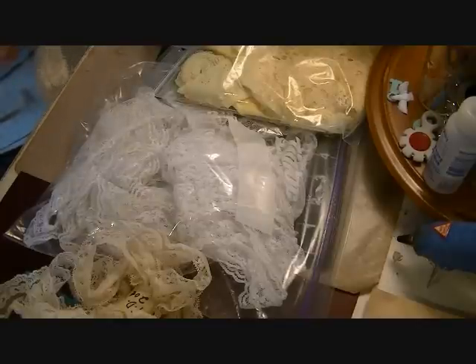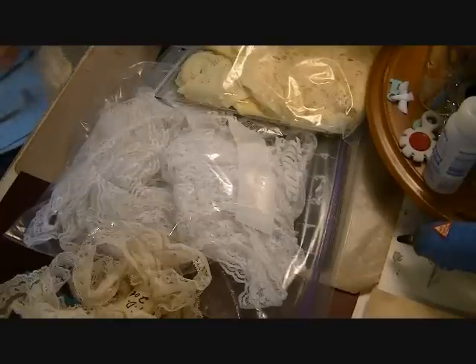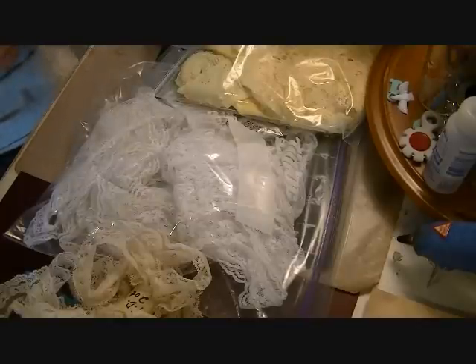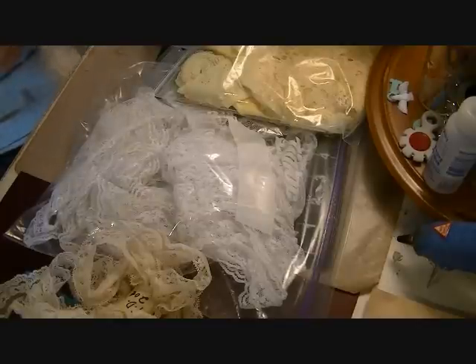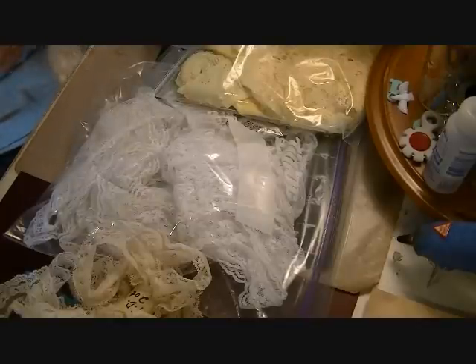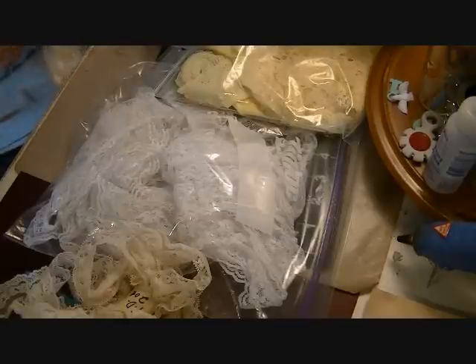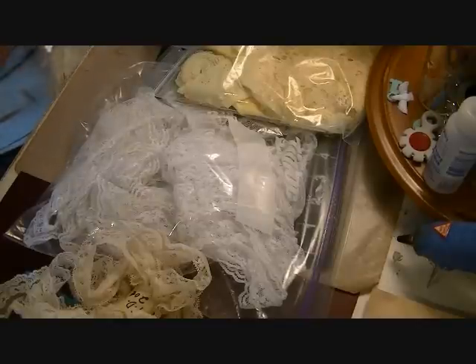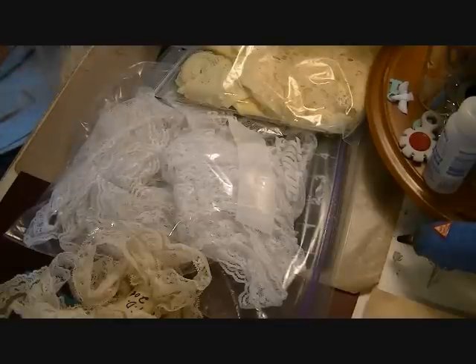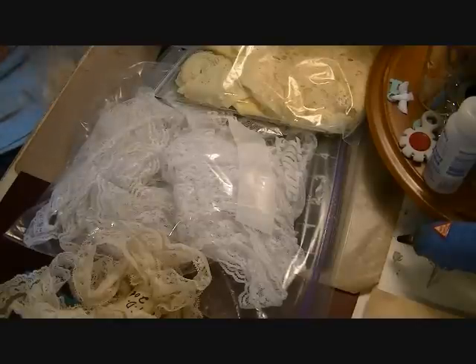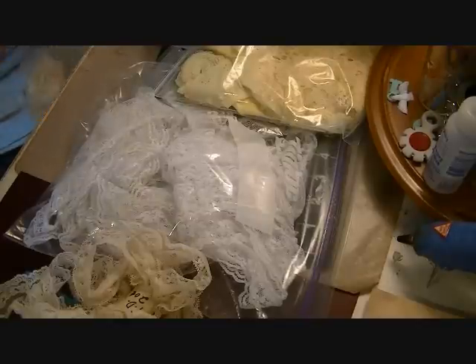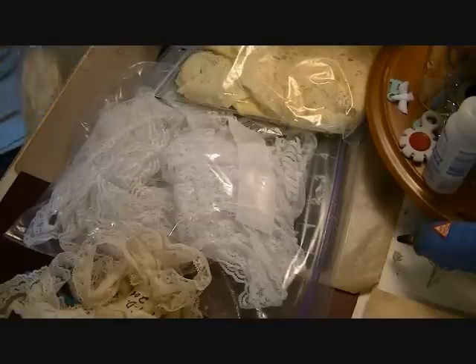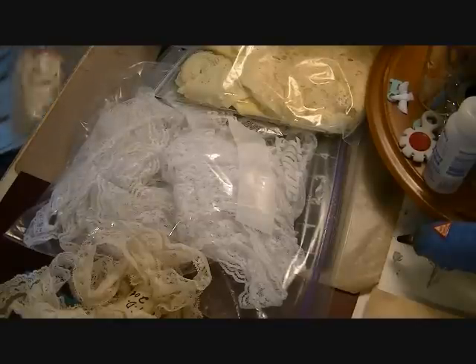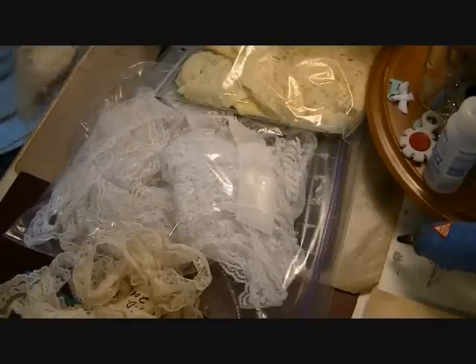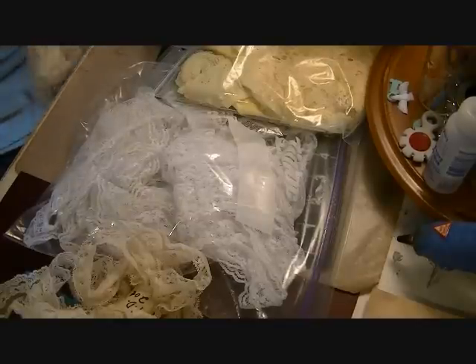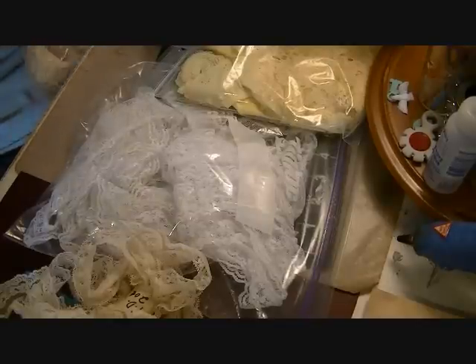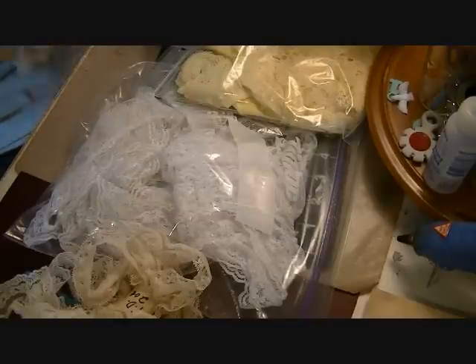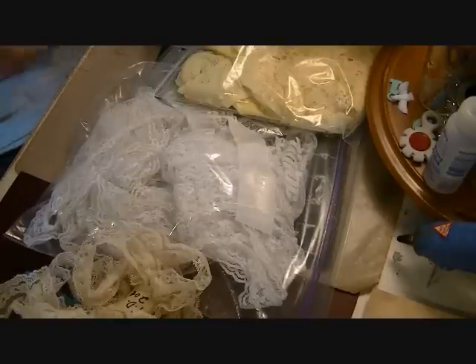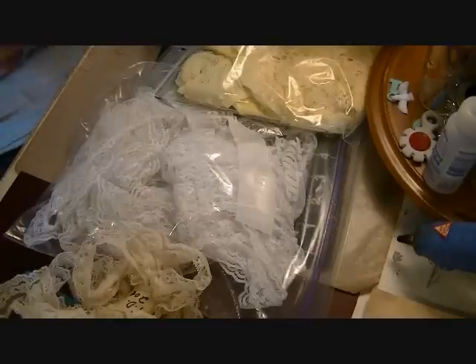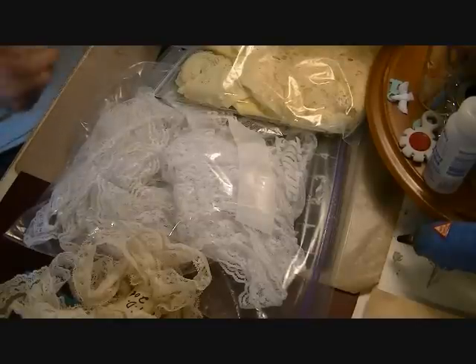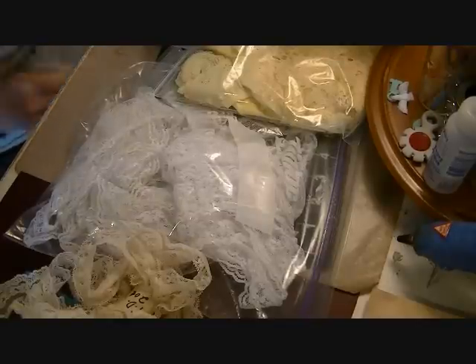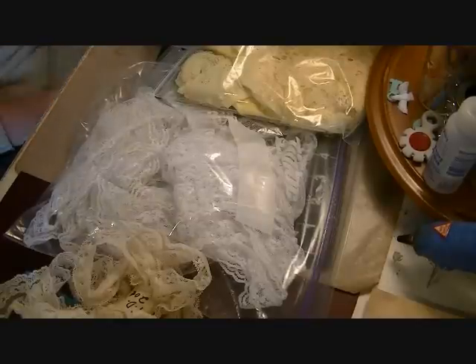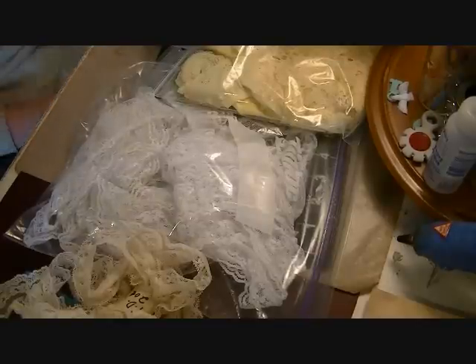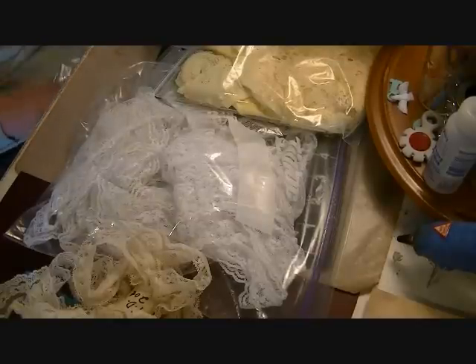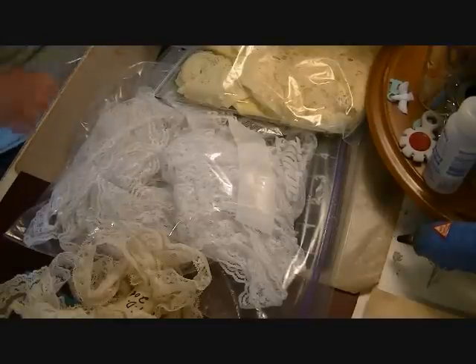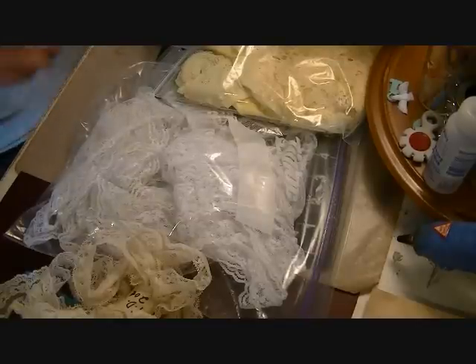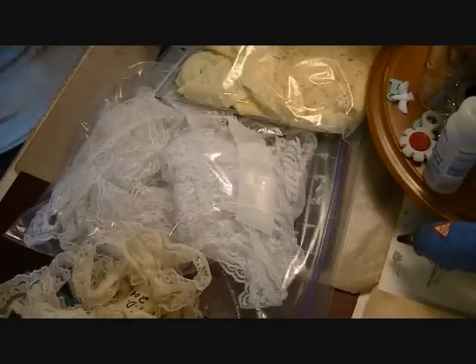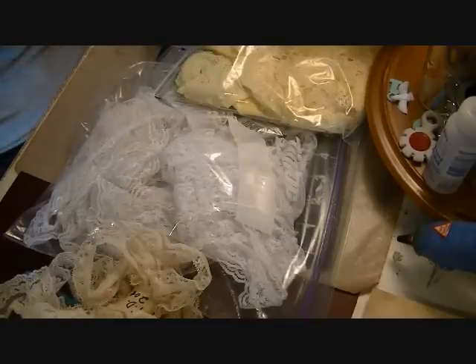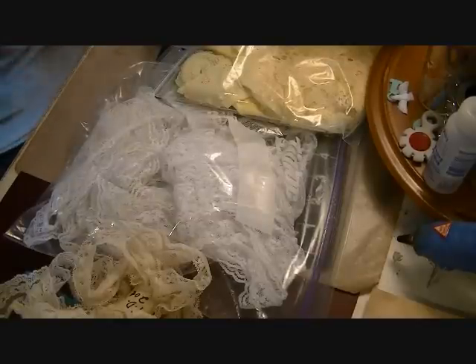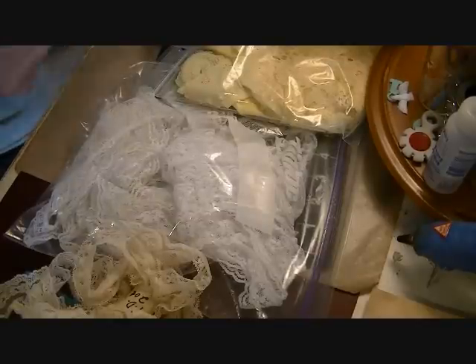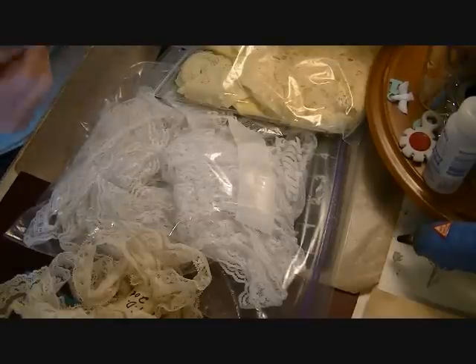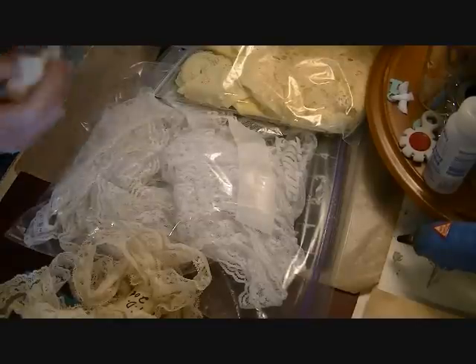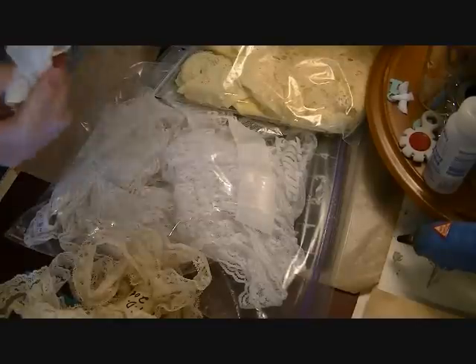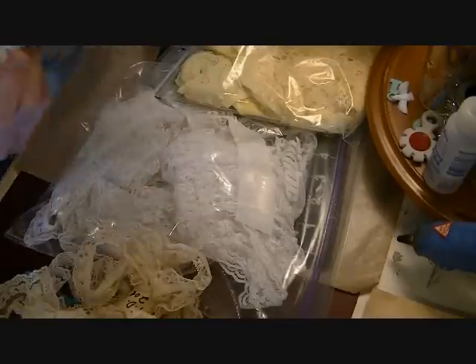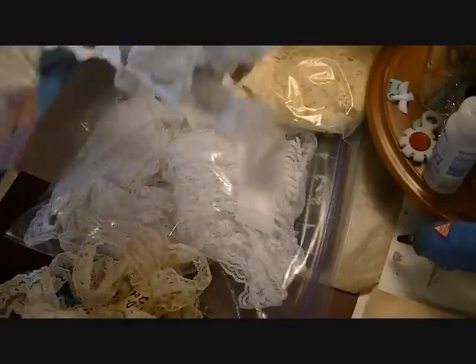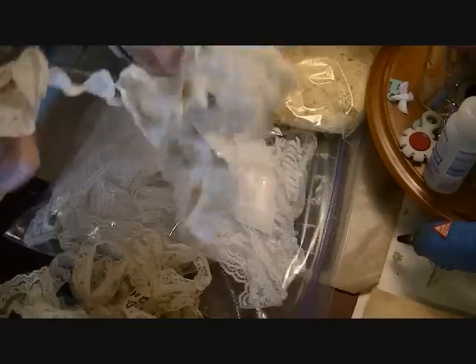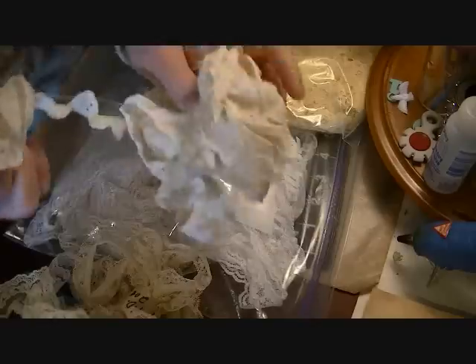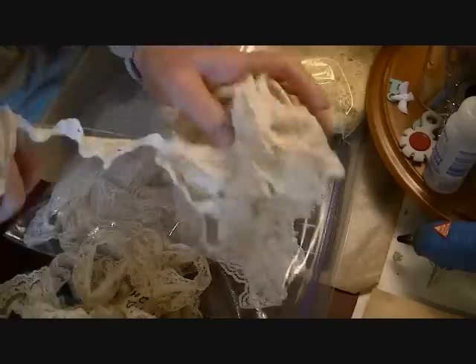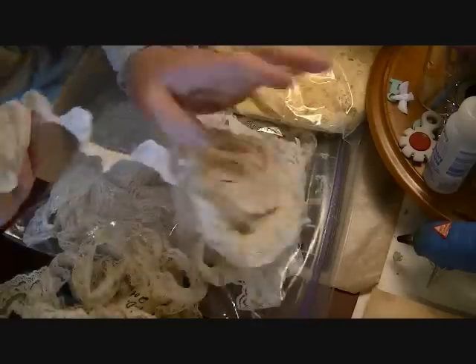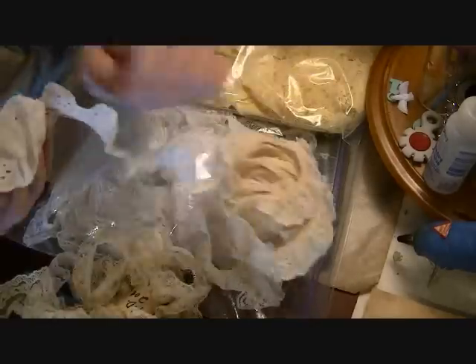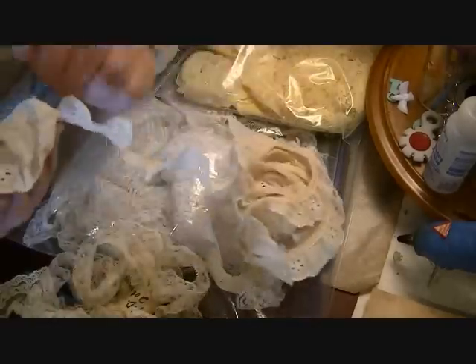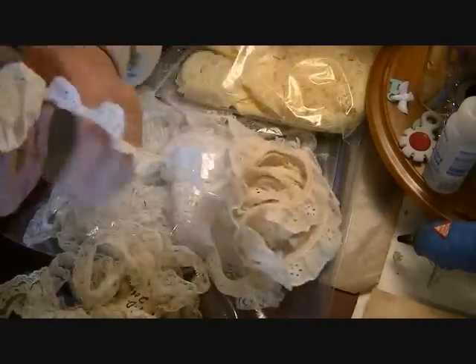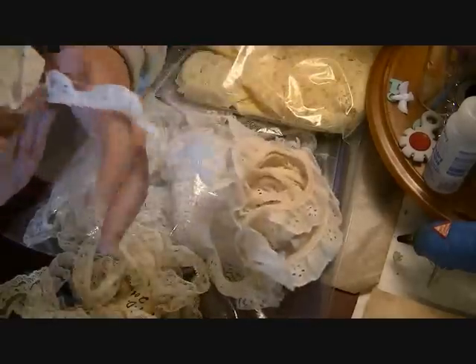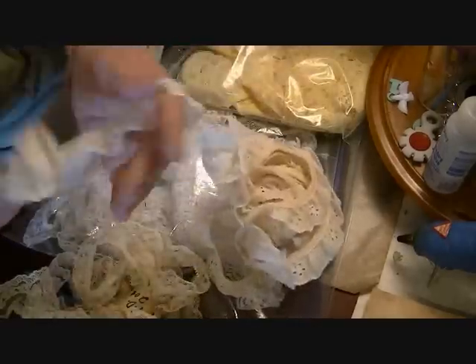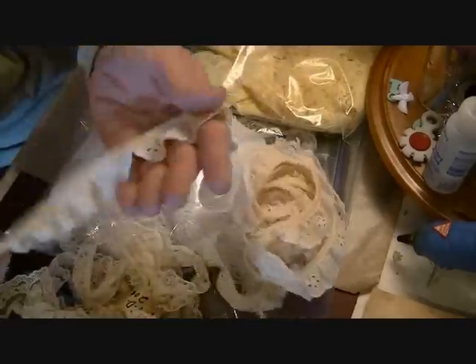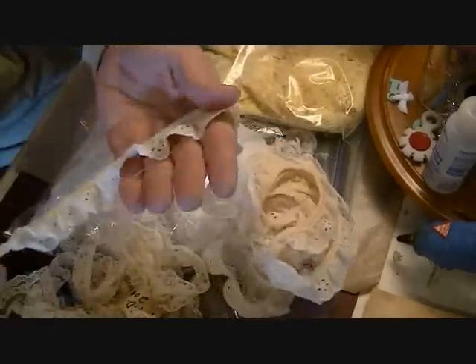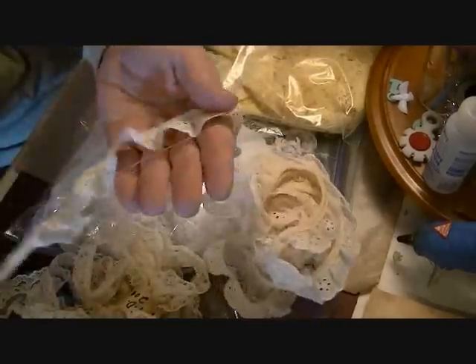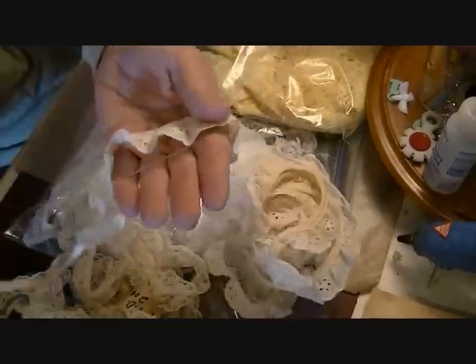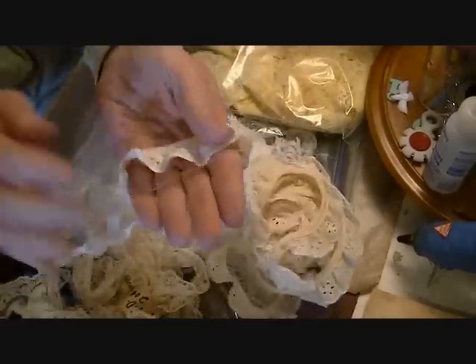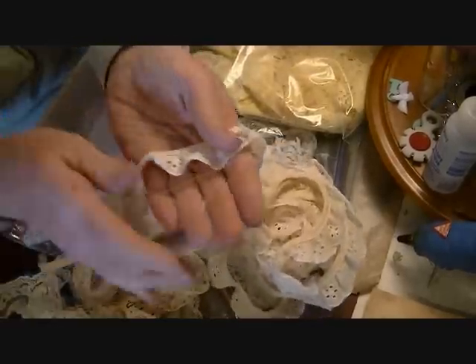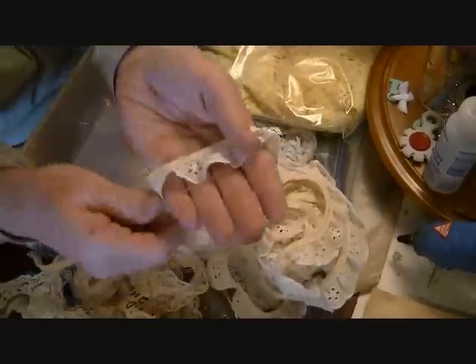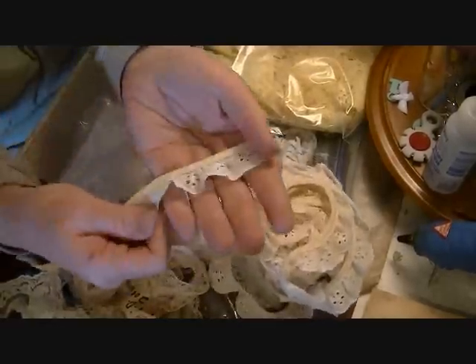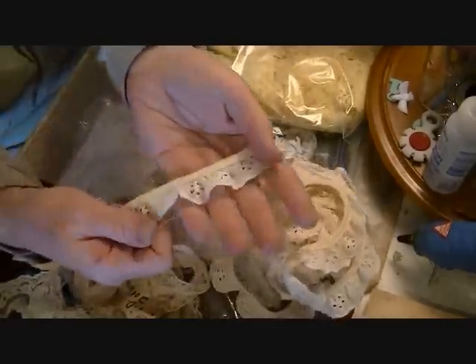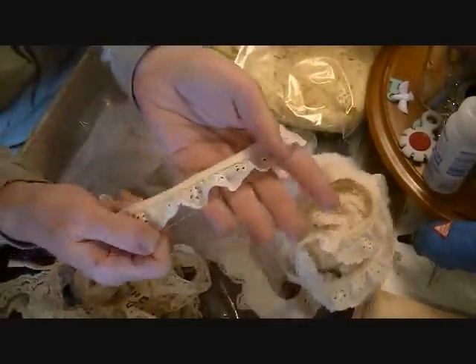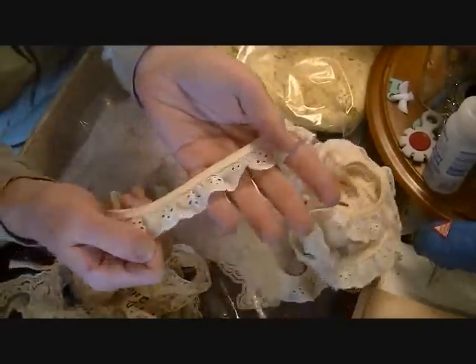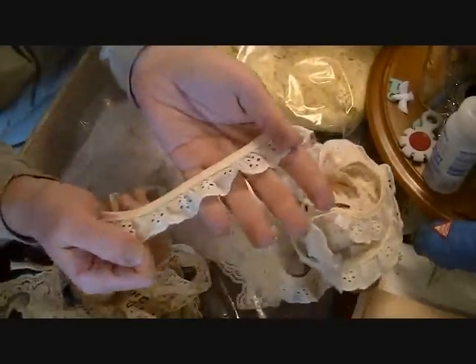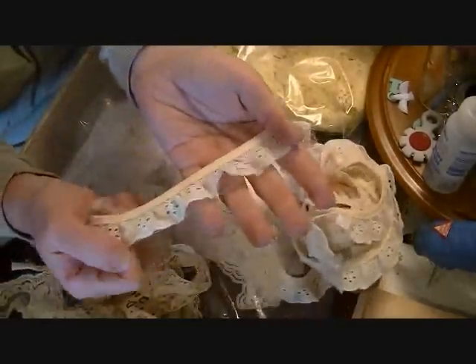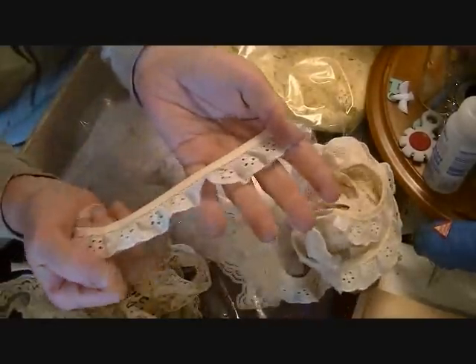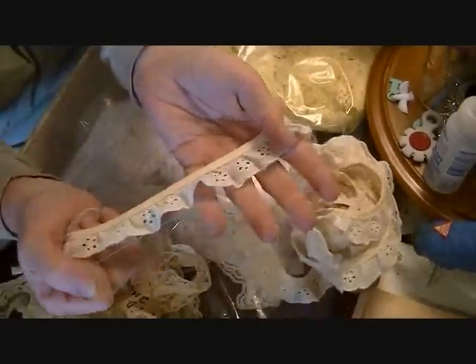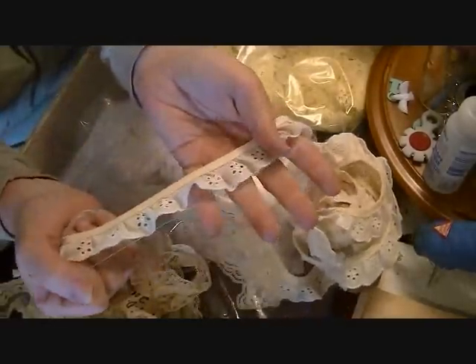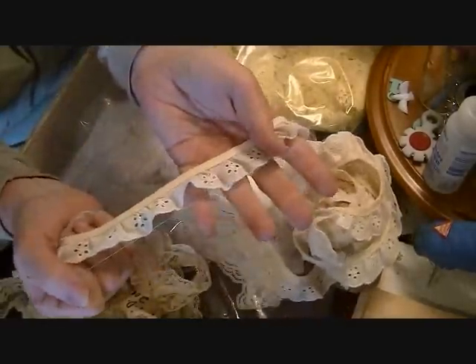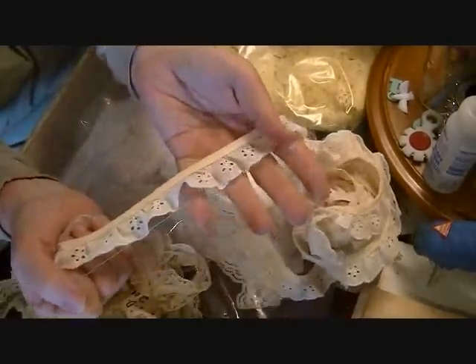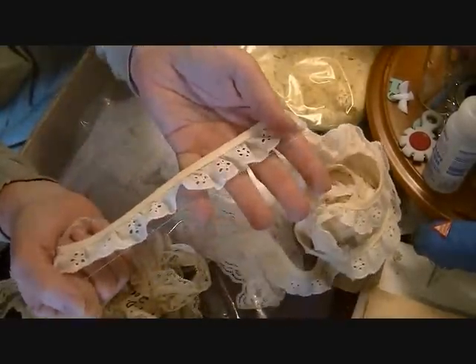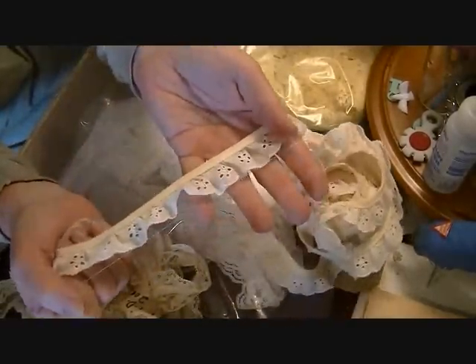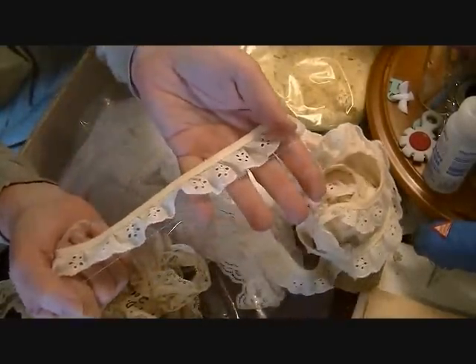This one was 50 cents and it's just a bunch of eyelet lace in cream color. I love eyelet lace — it's so pretty. There's probably about three yards of it.